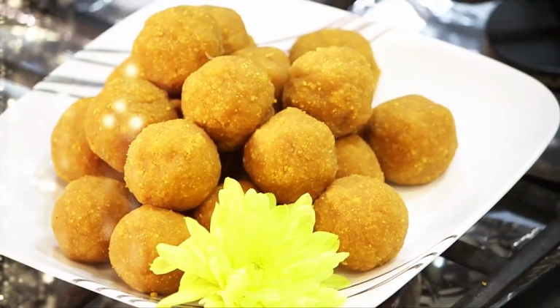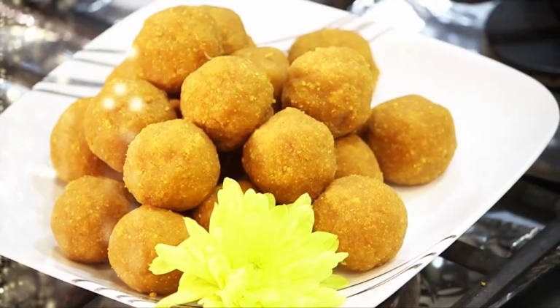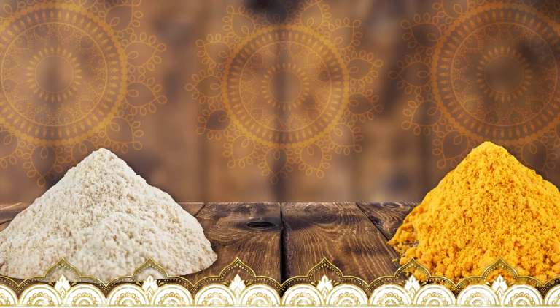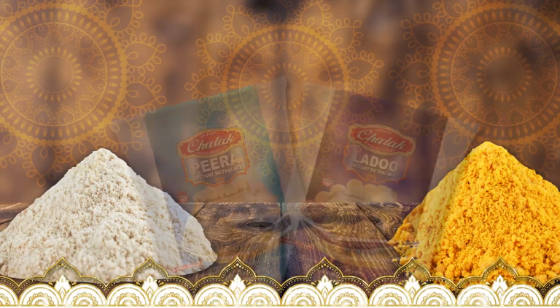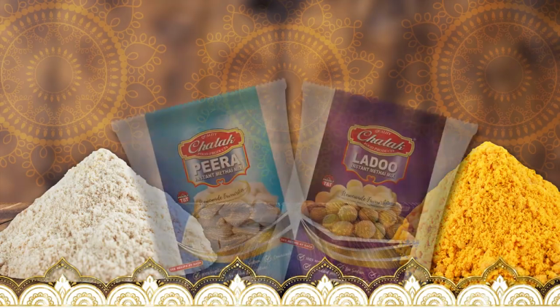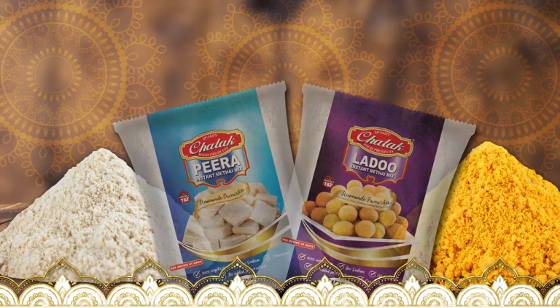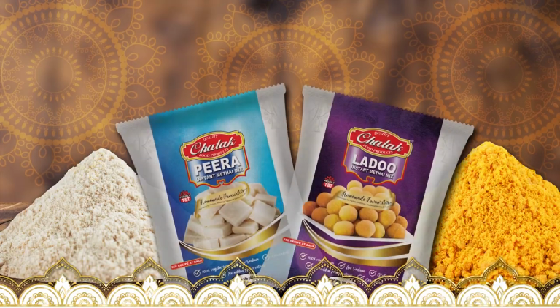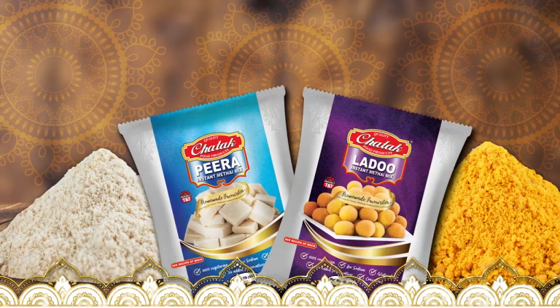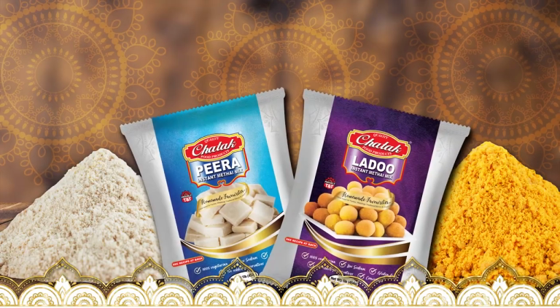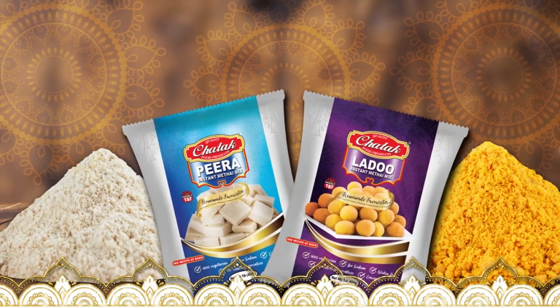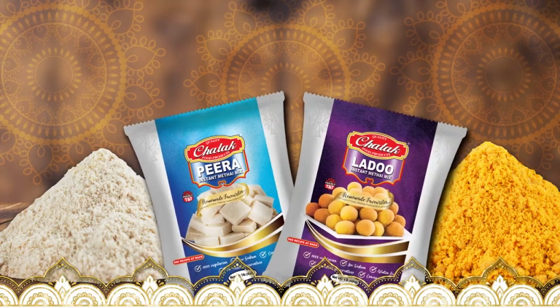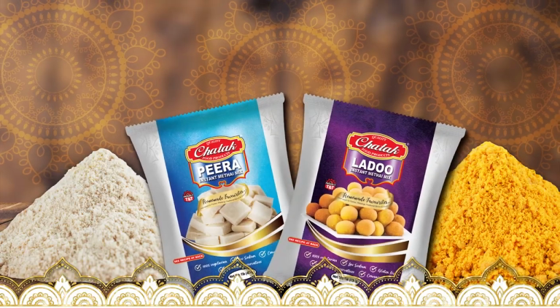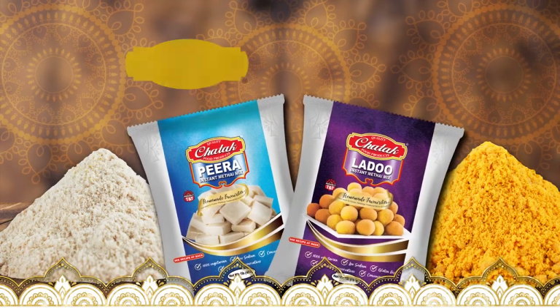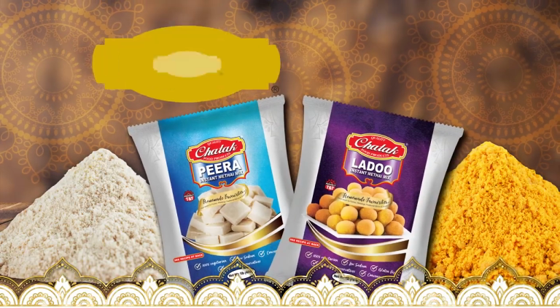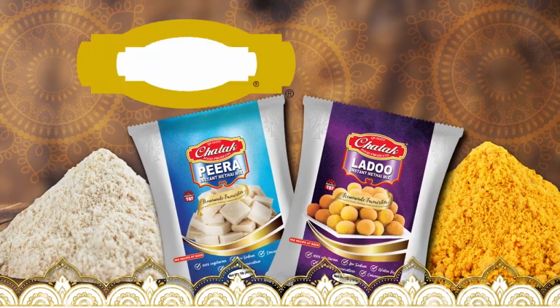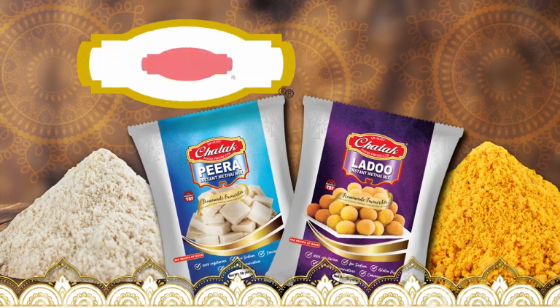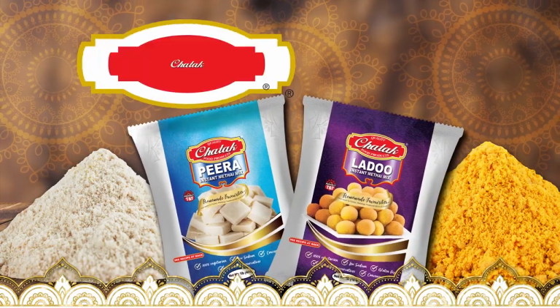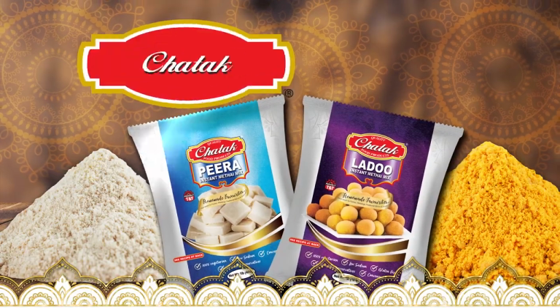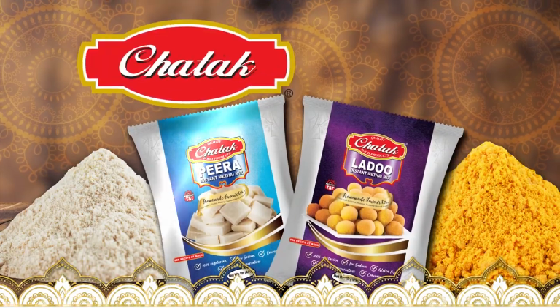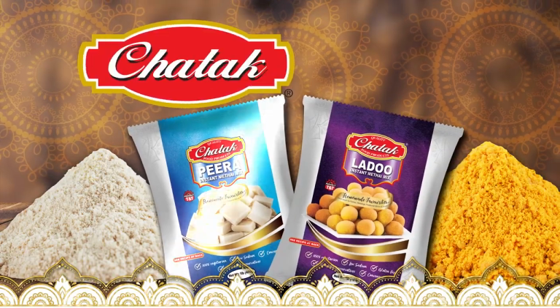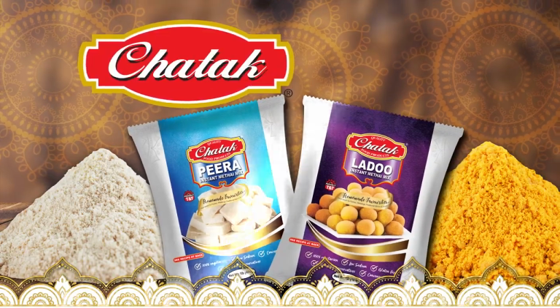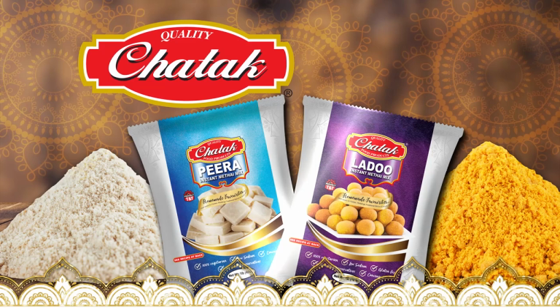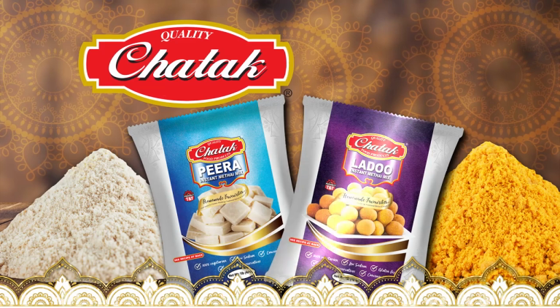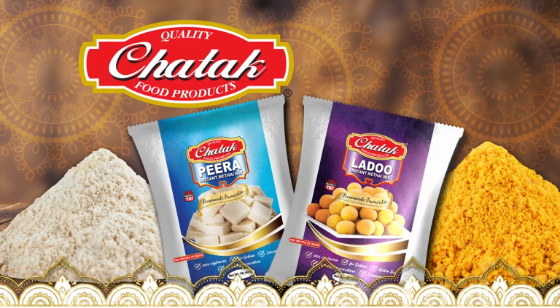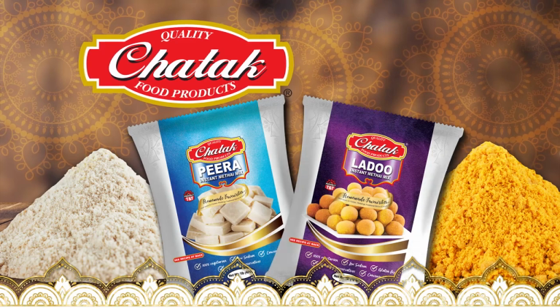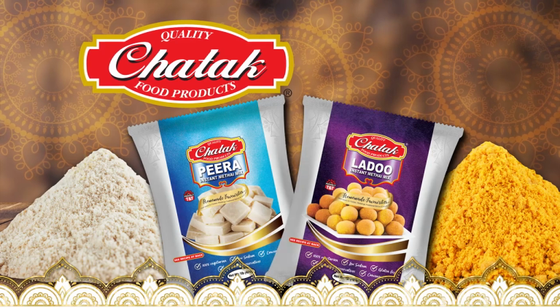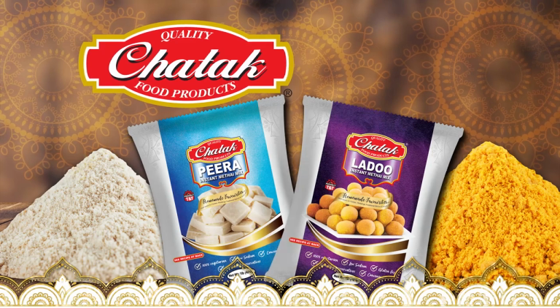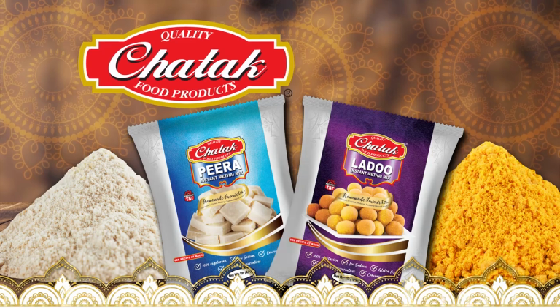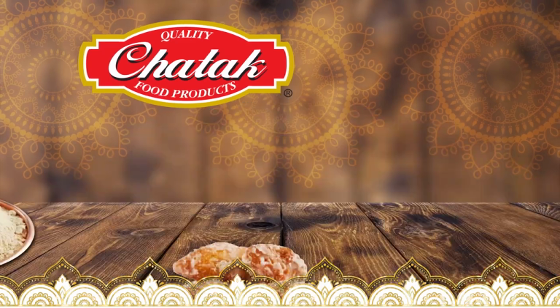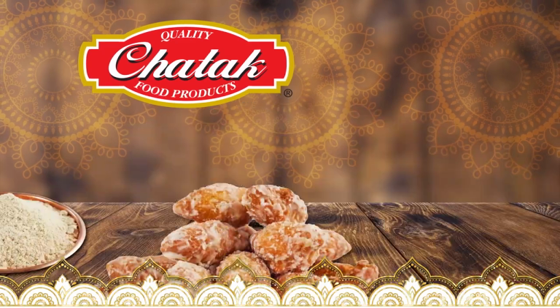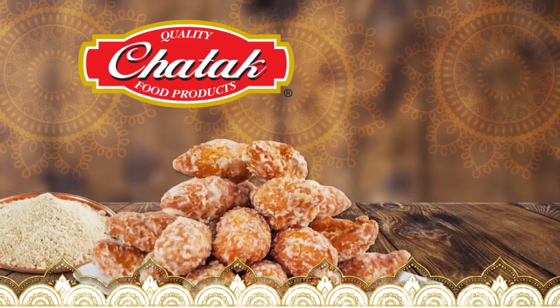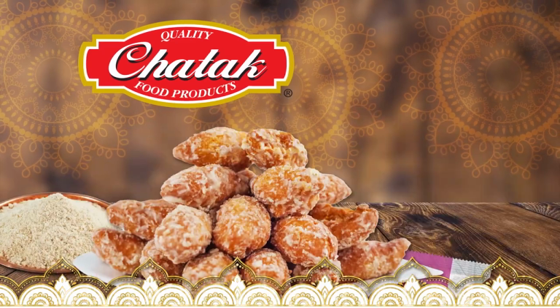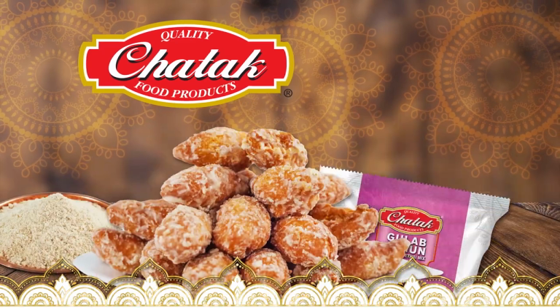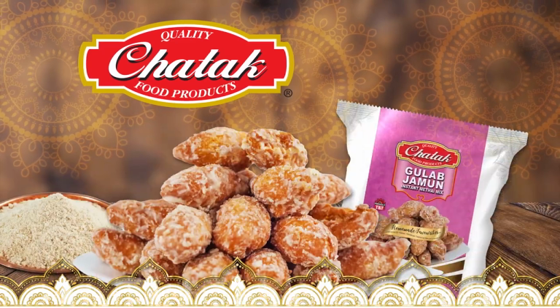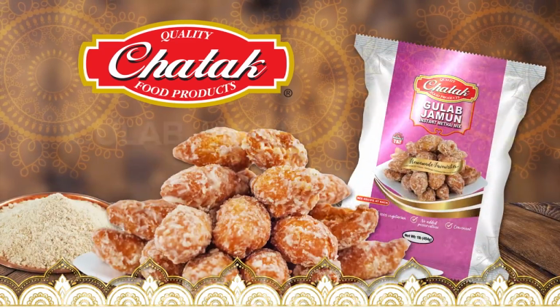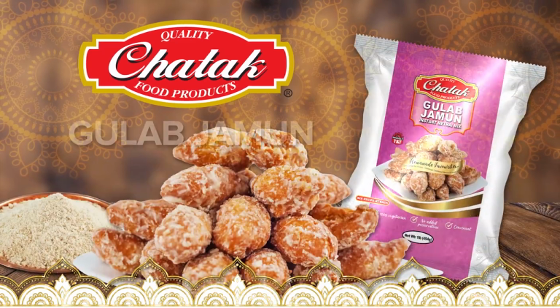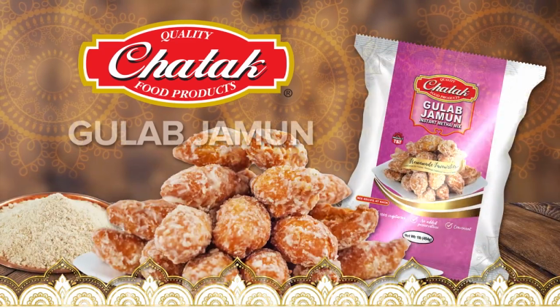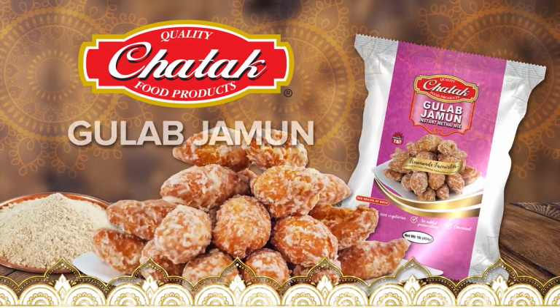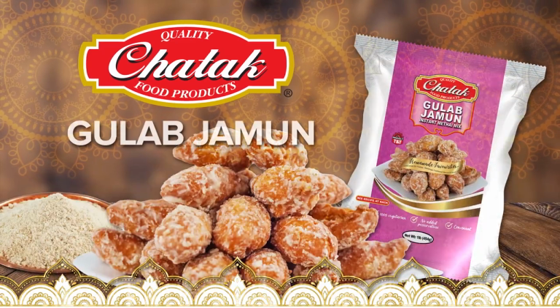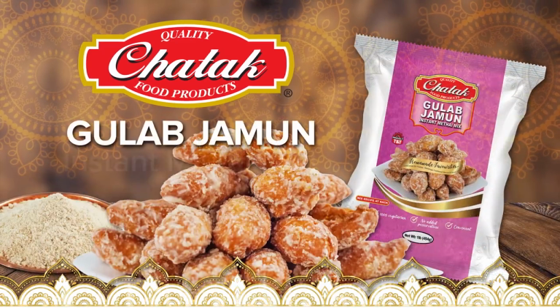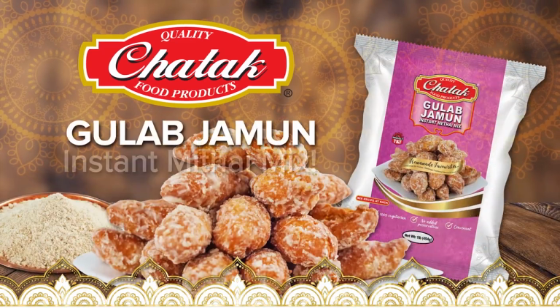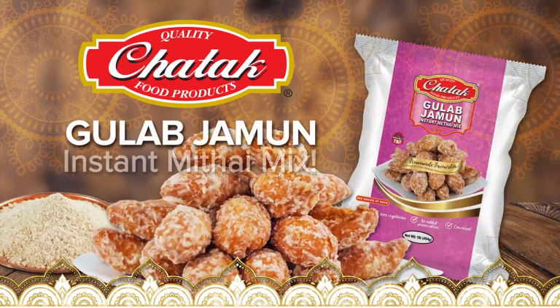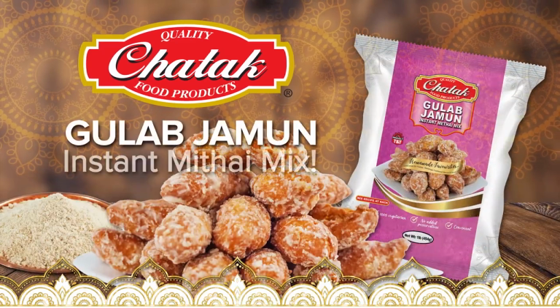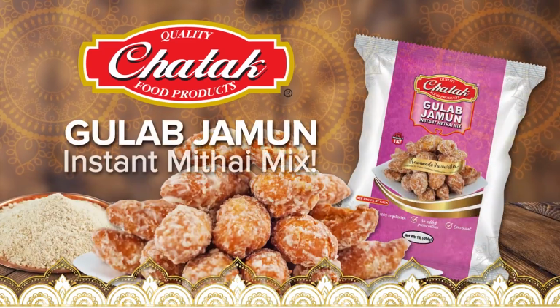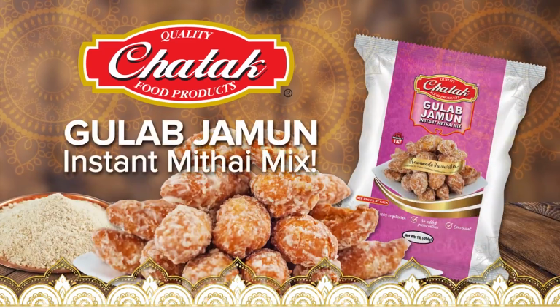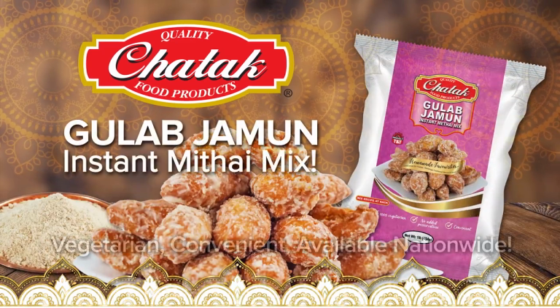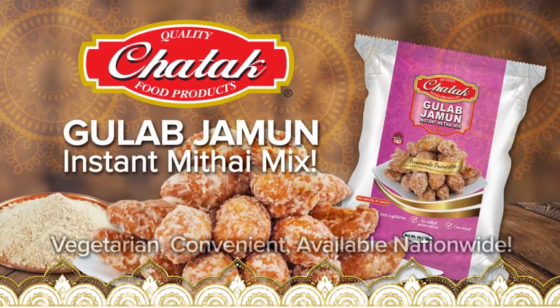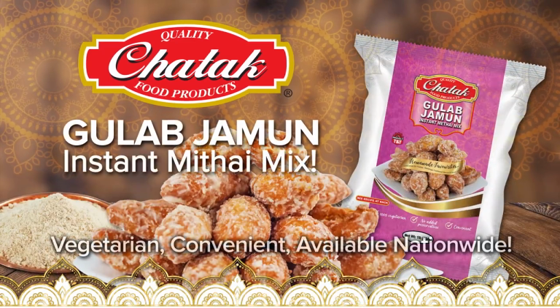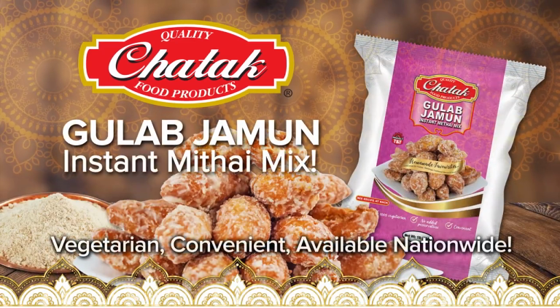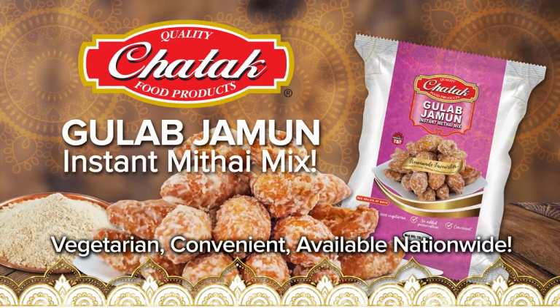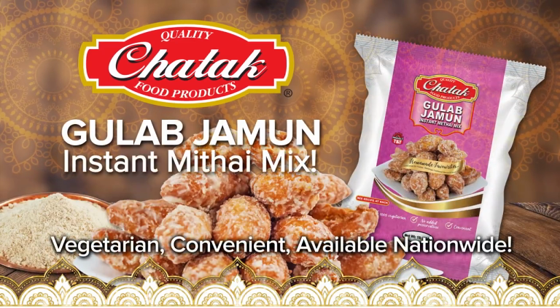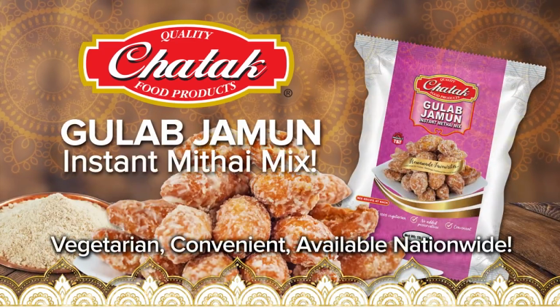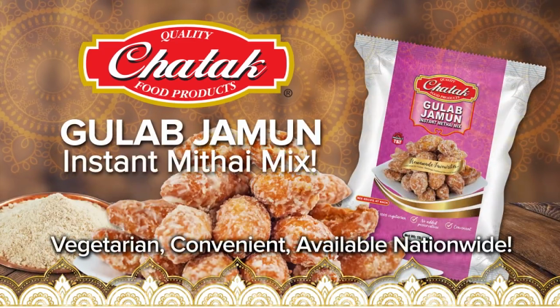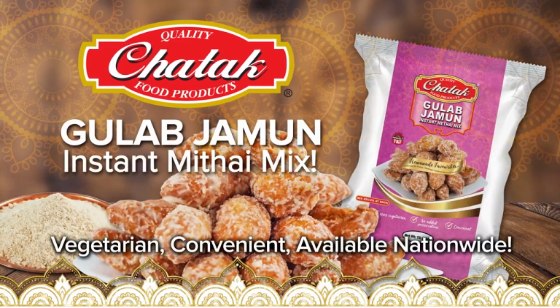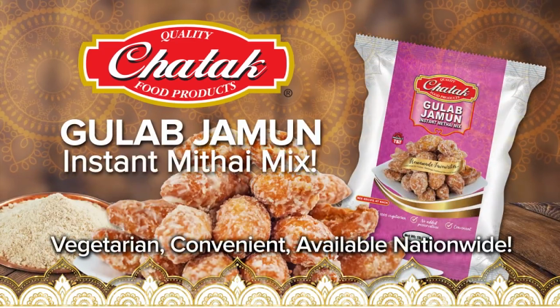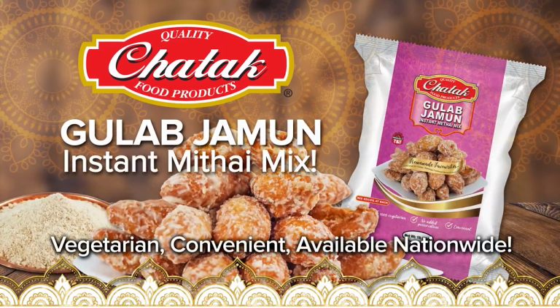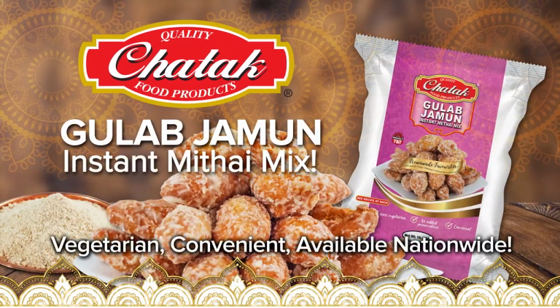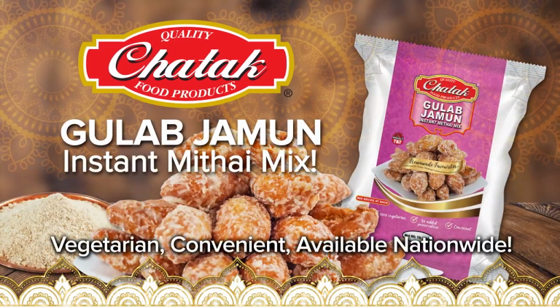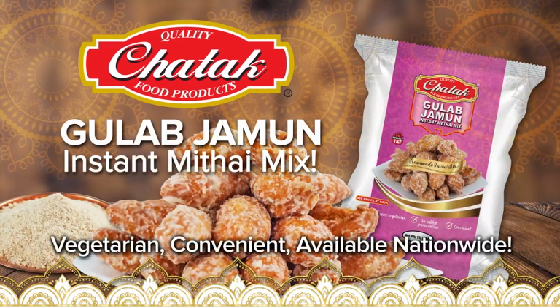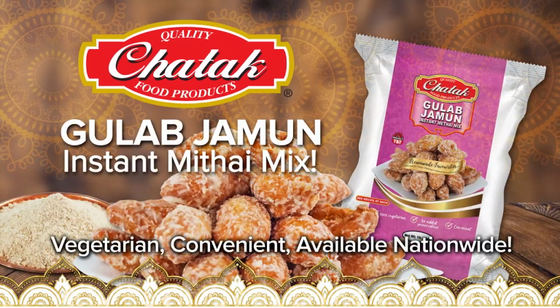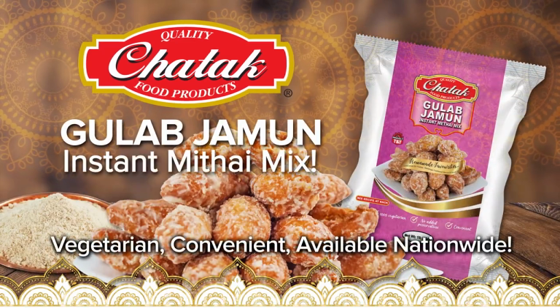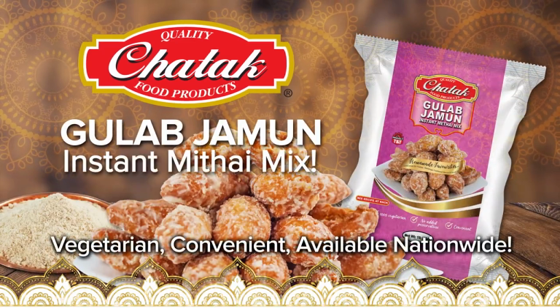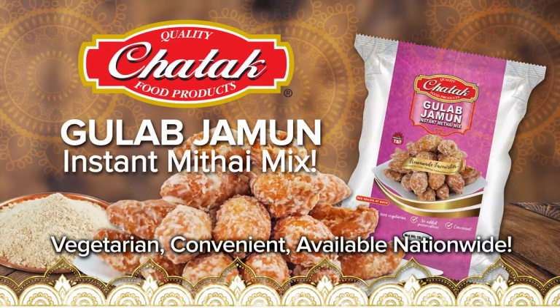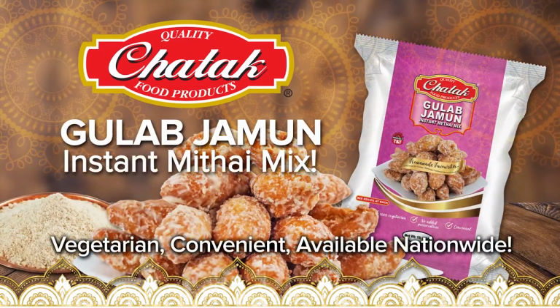Now Ma's Kitchen is a Chattuck Kitchen. Now available: Gulab Jamun Instant Metai Mix.